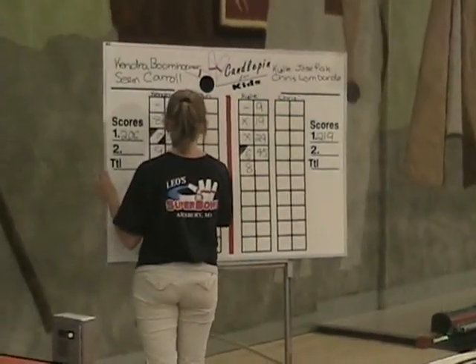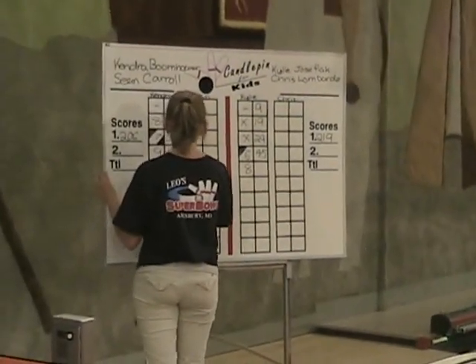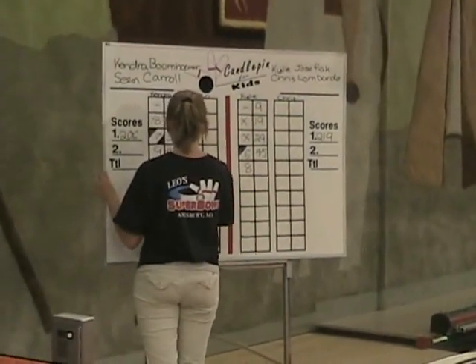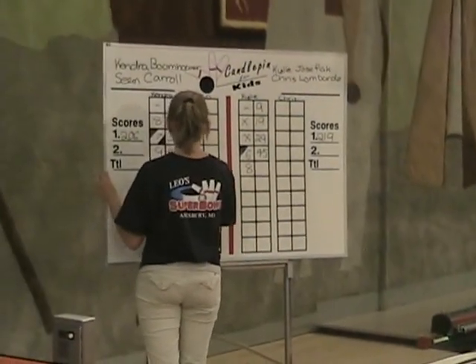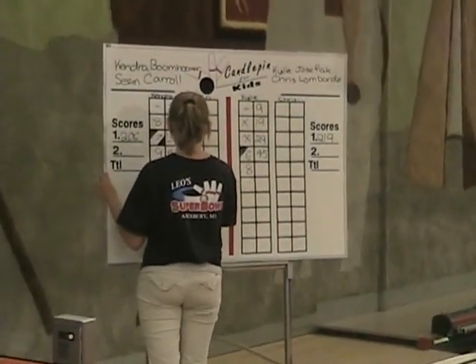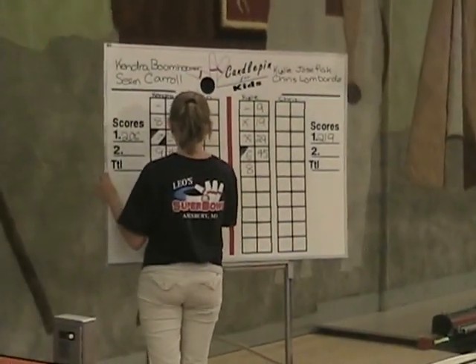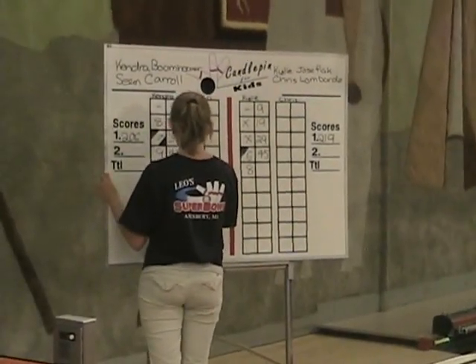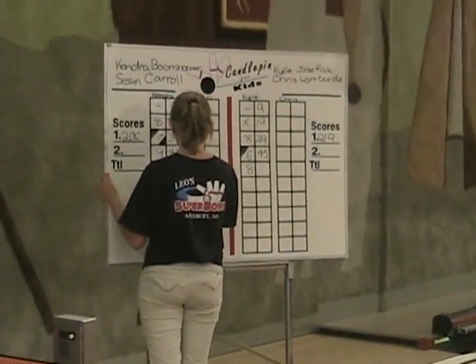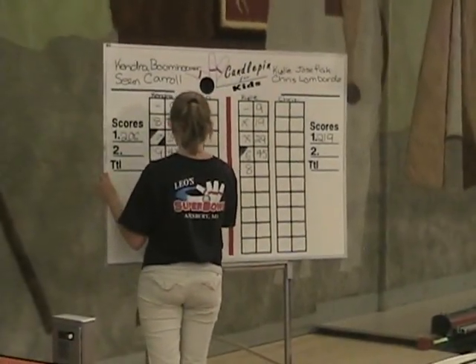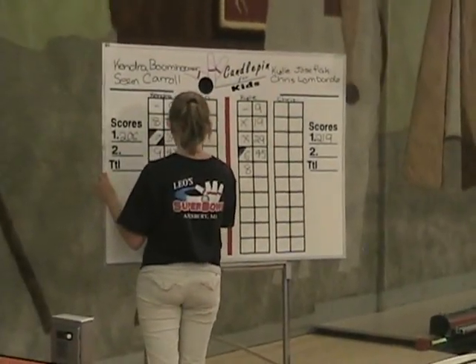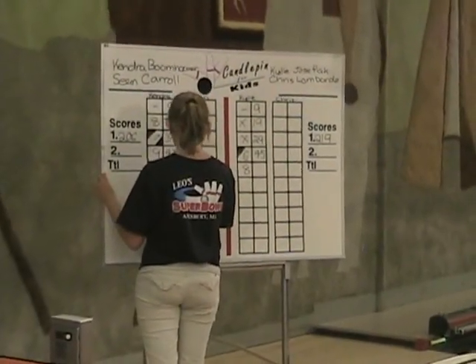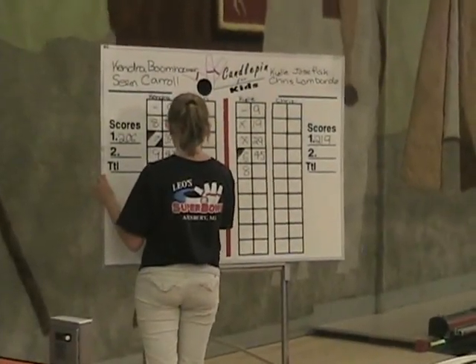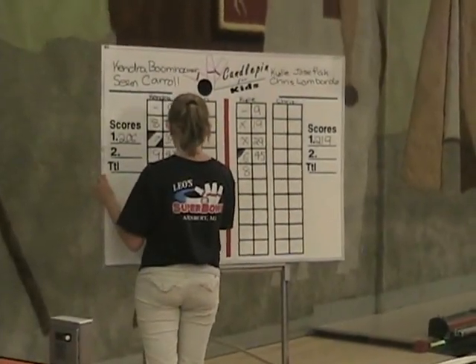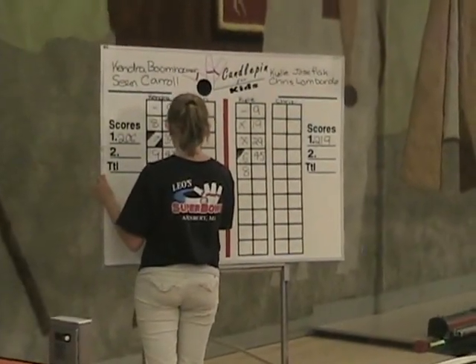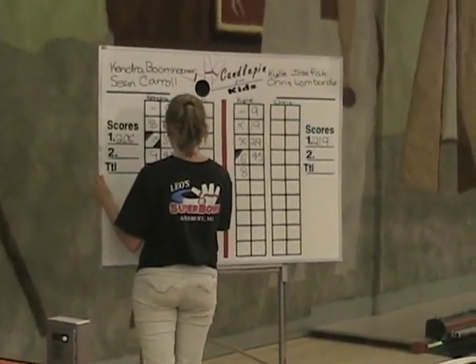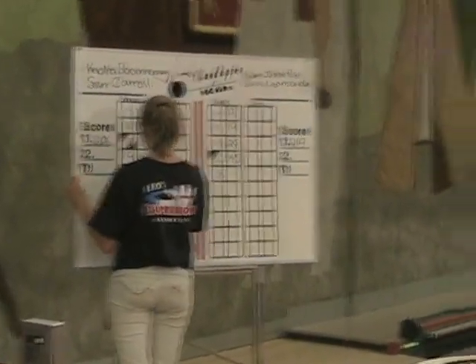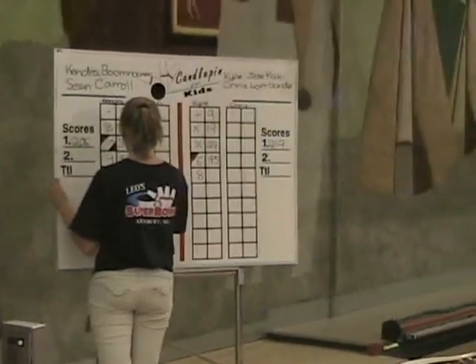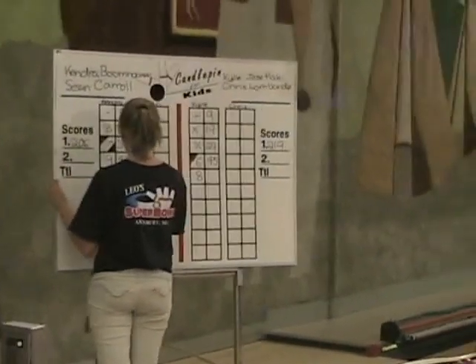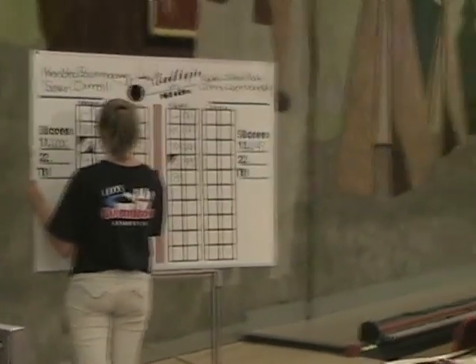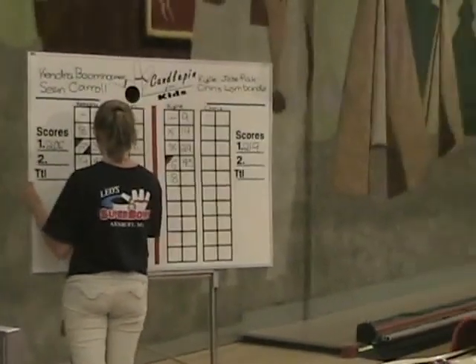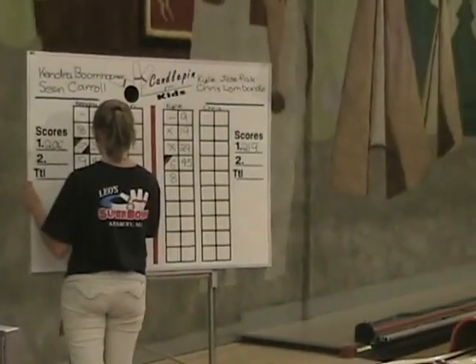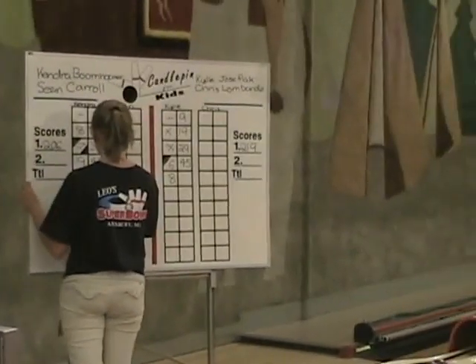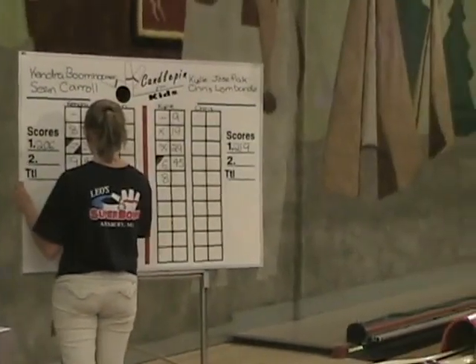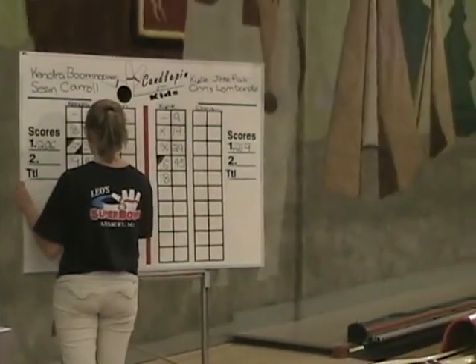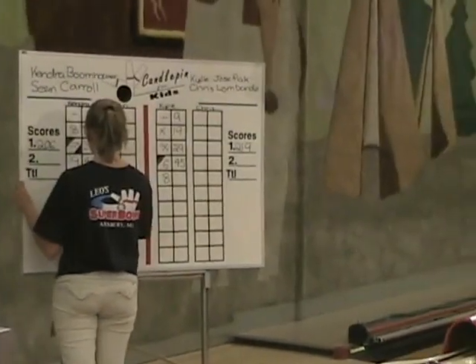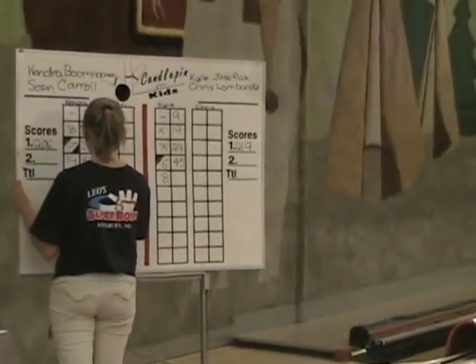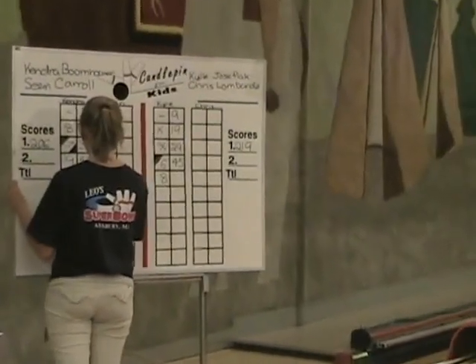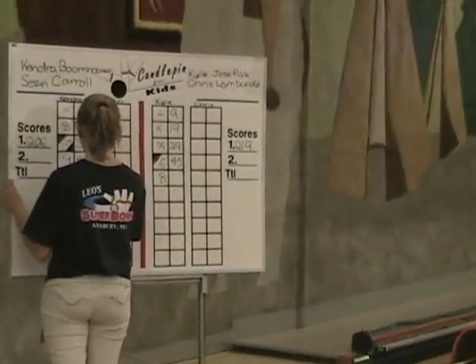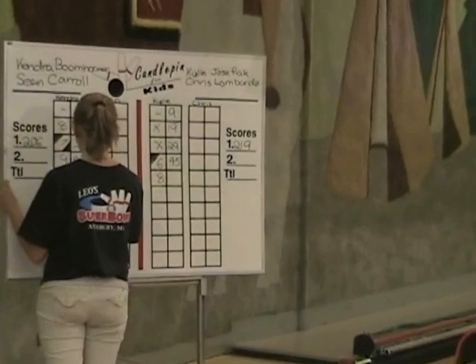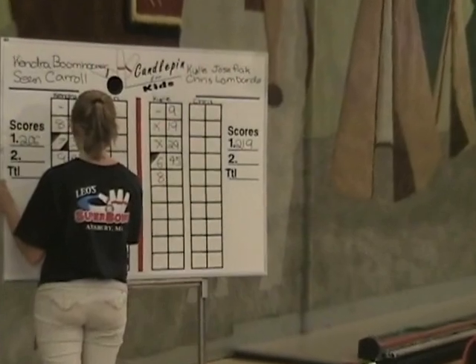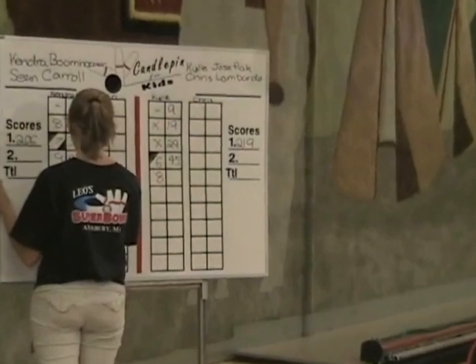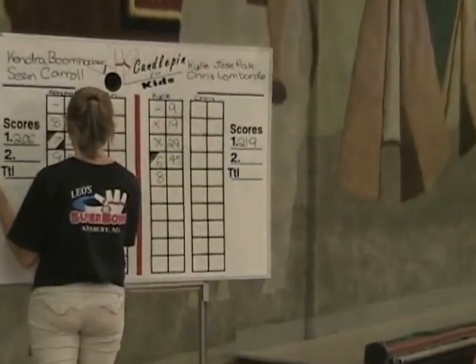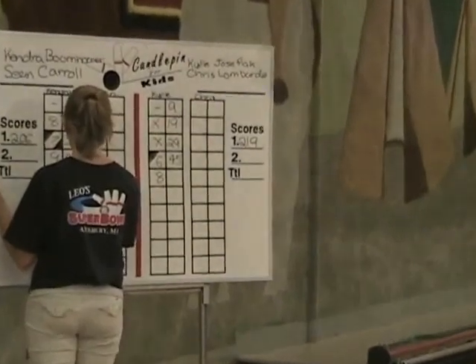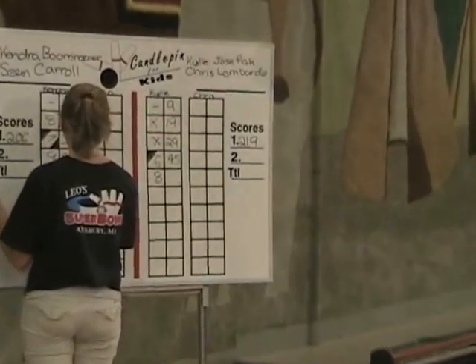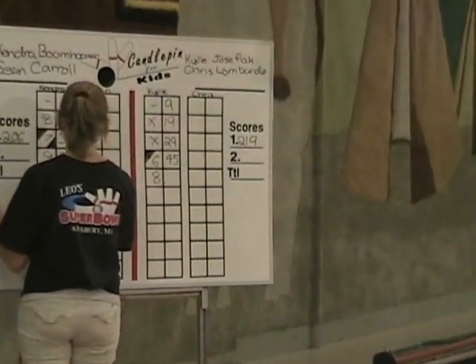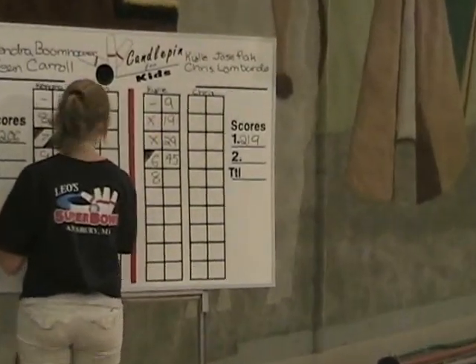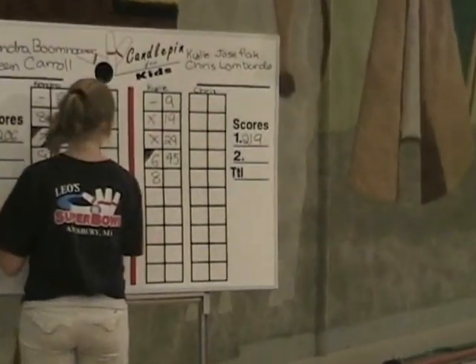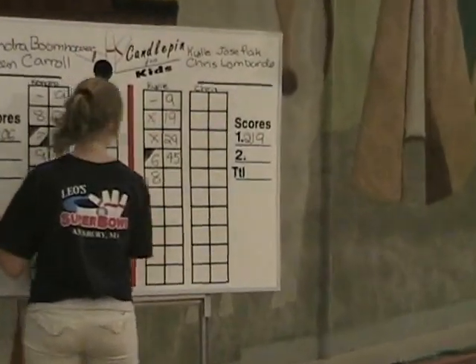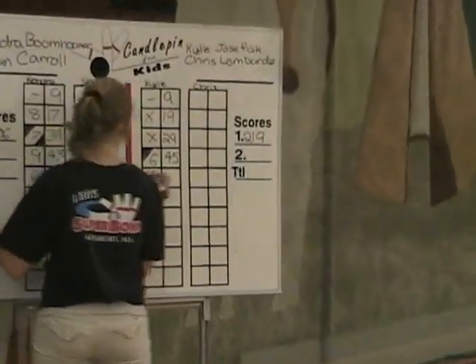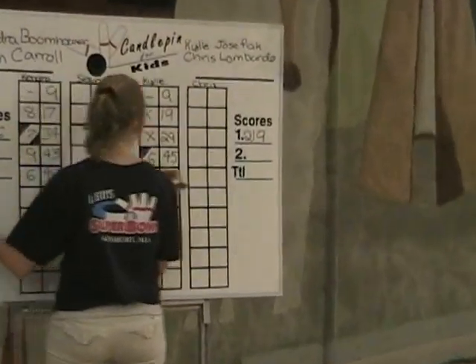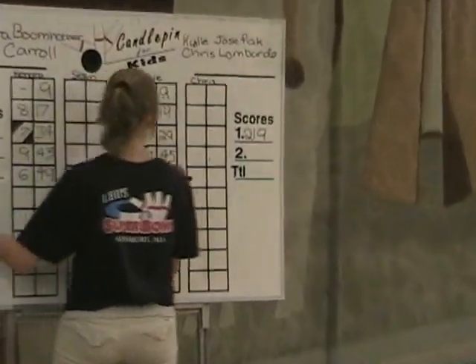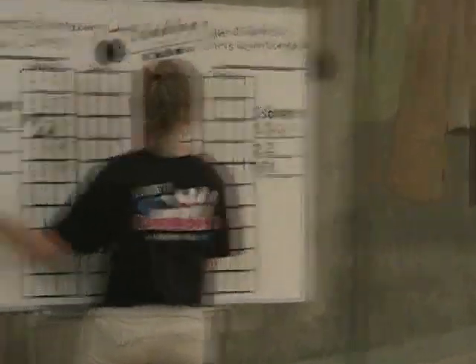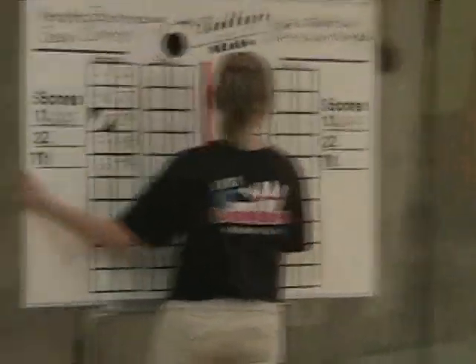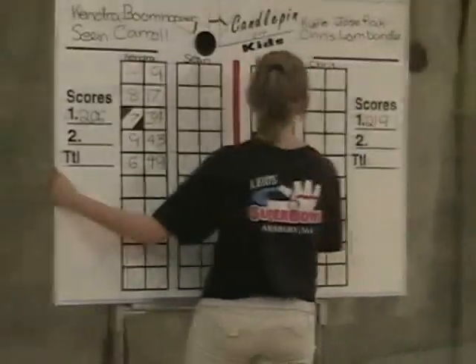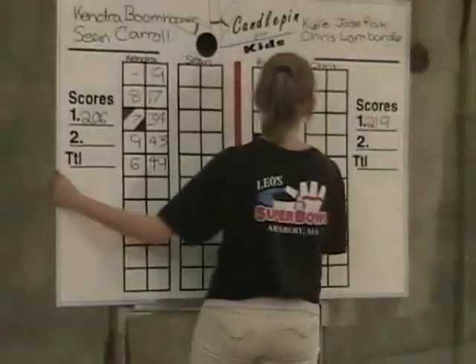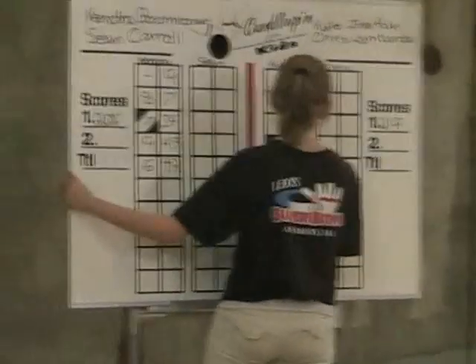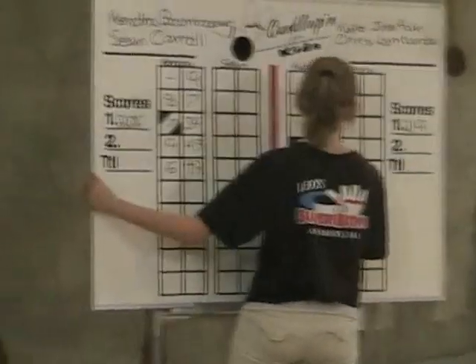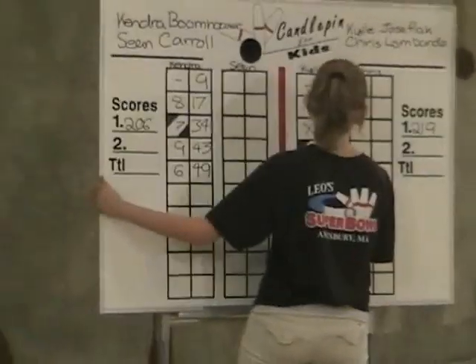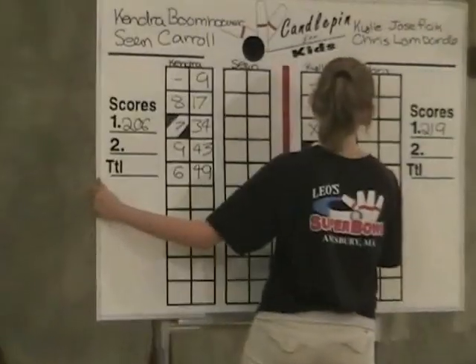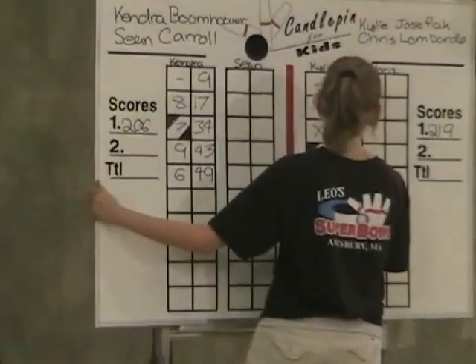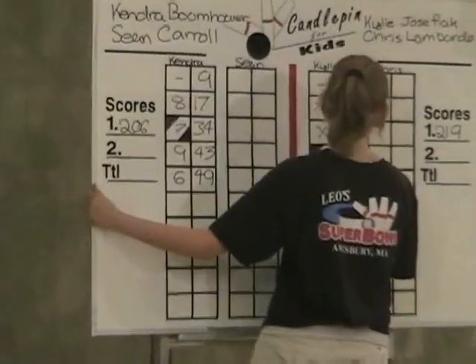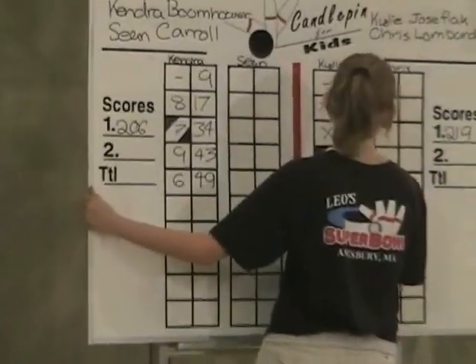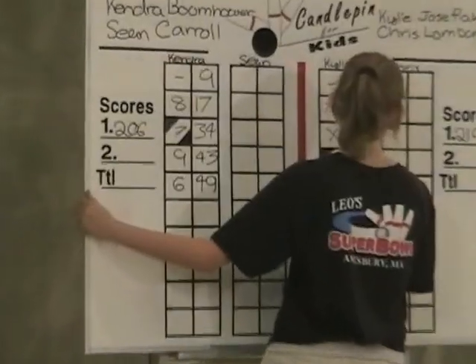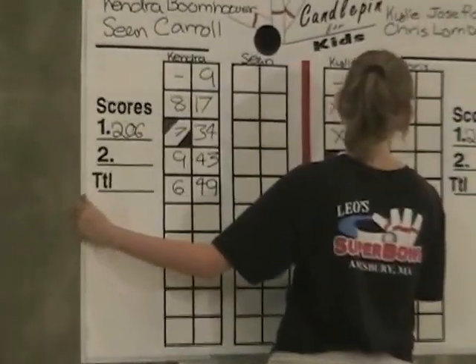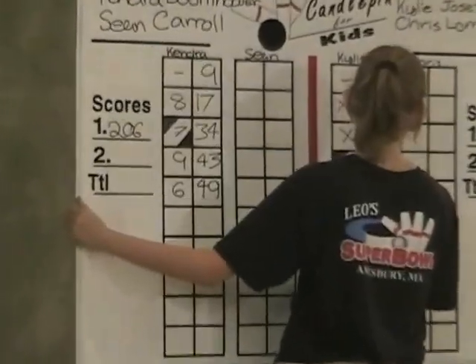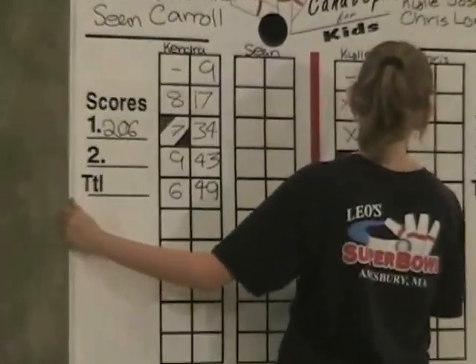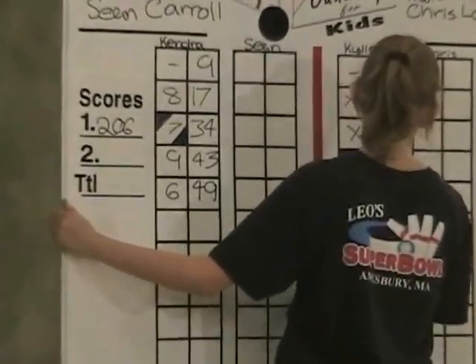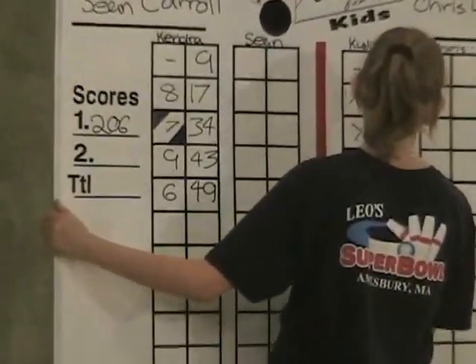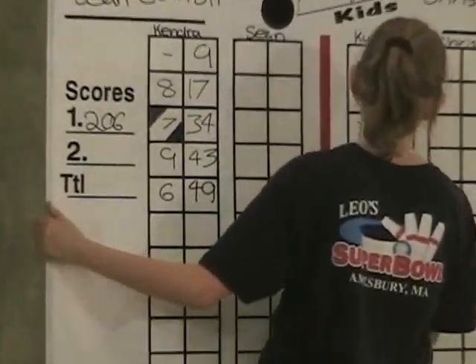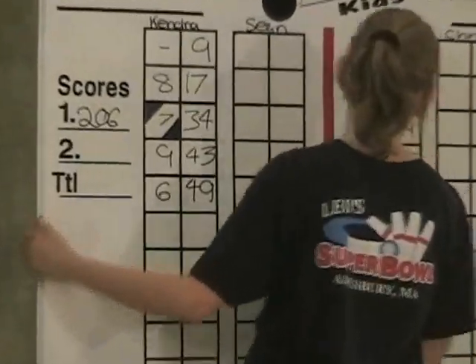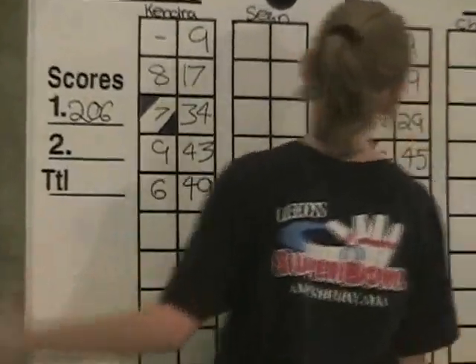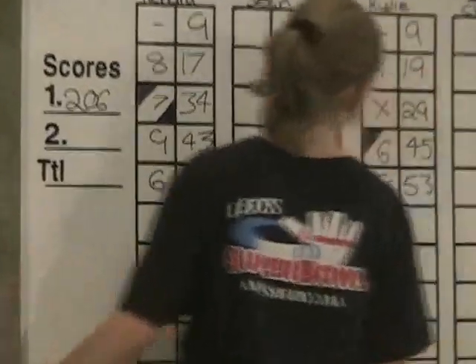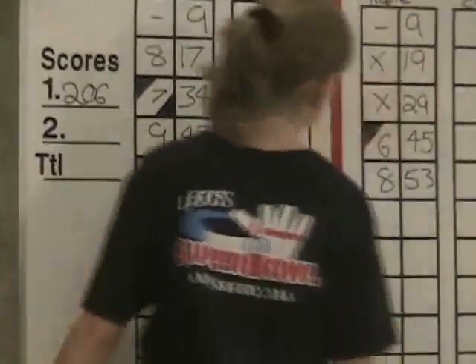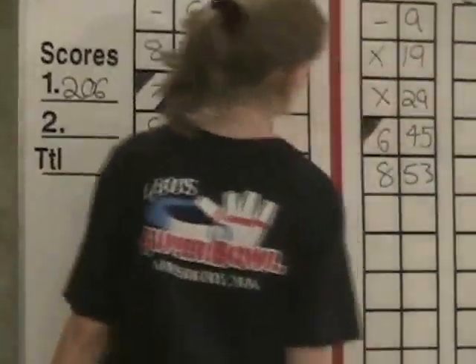Good start for the girls — Giusefiak at 53, Kendra at 49. And here come the partners.